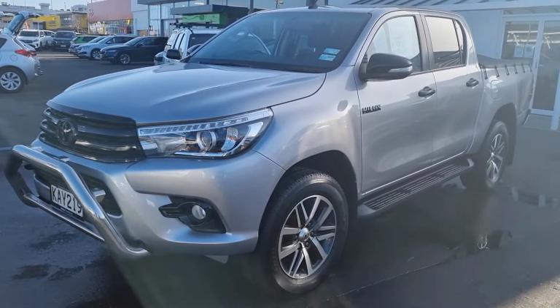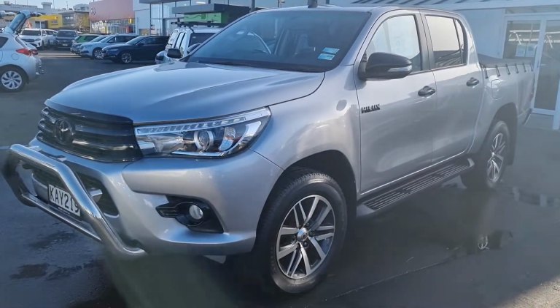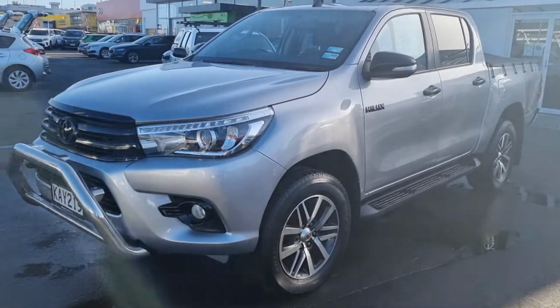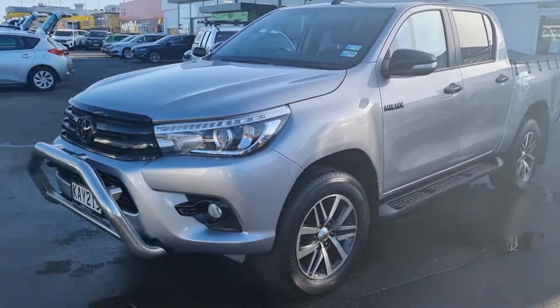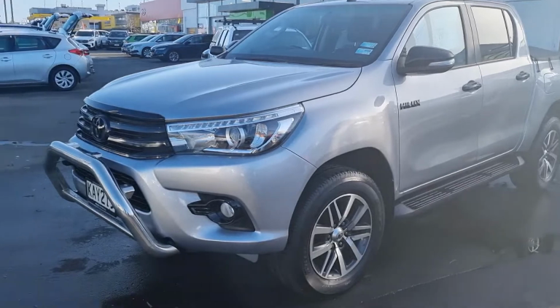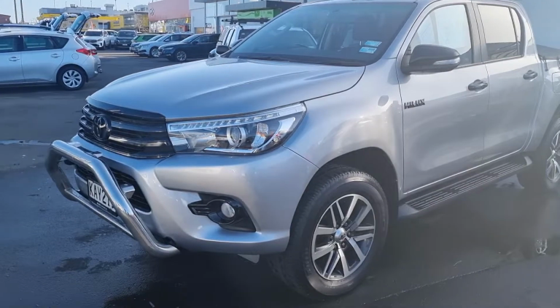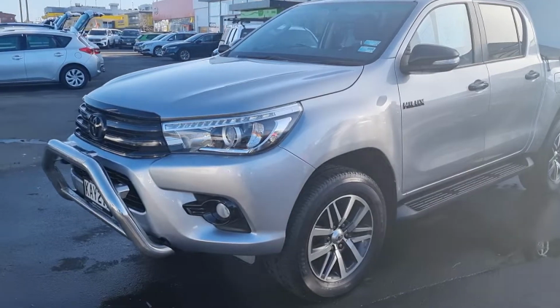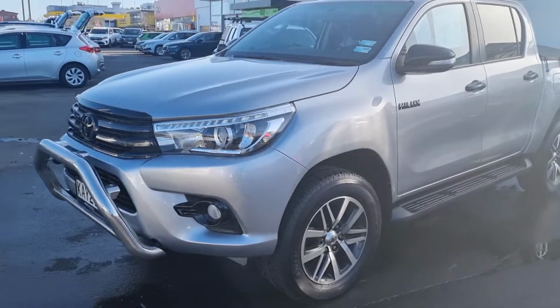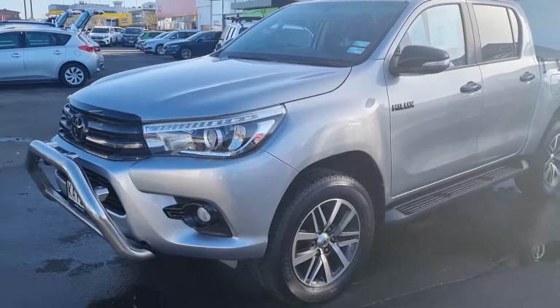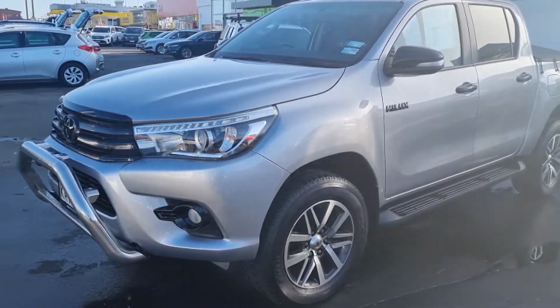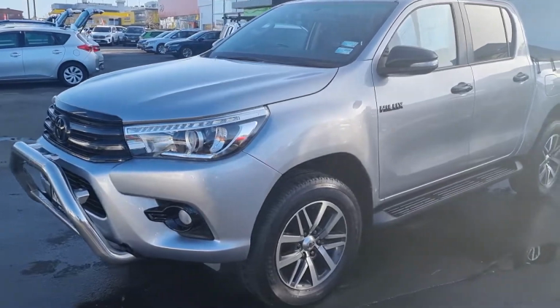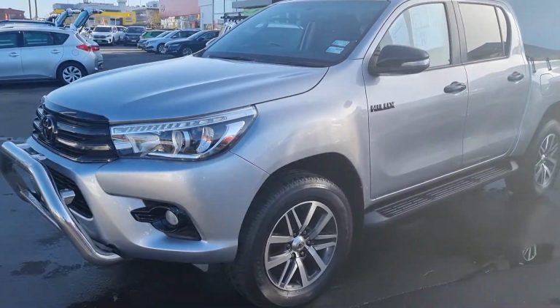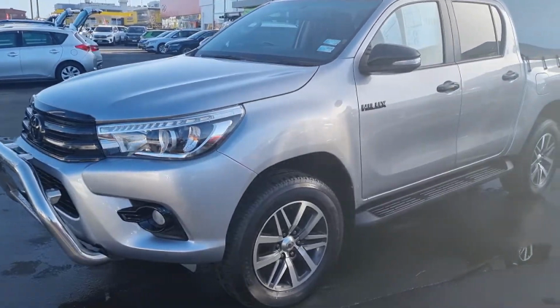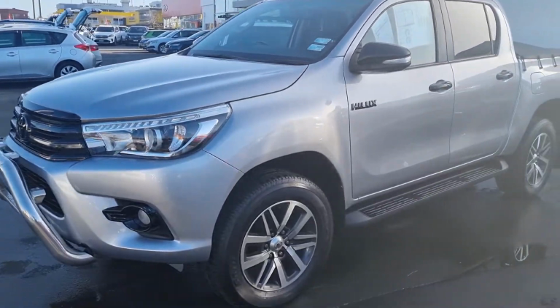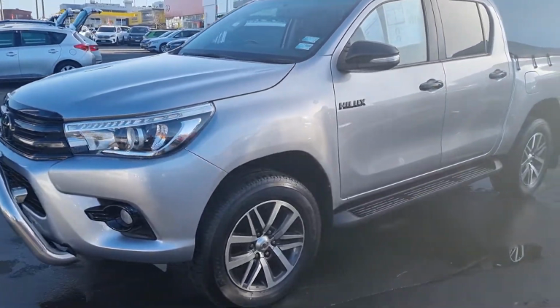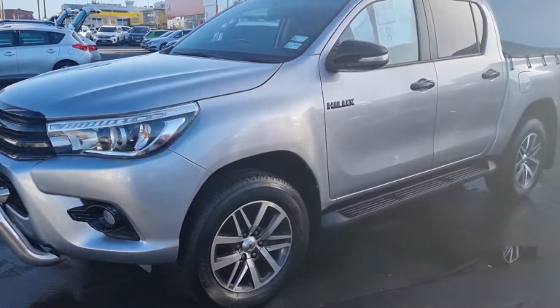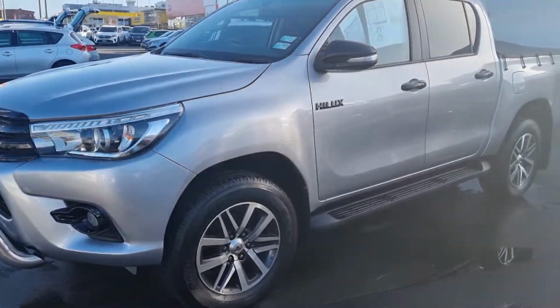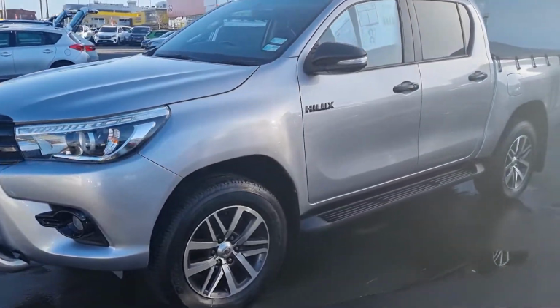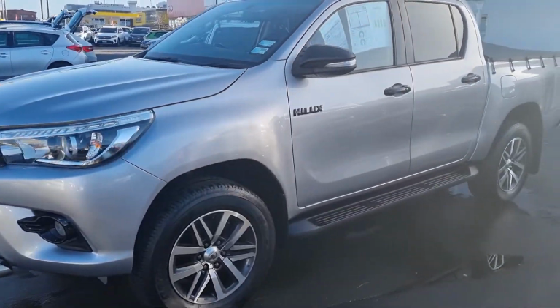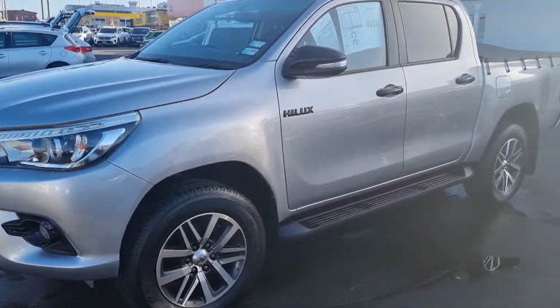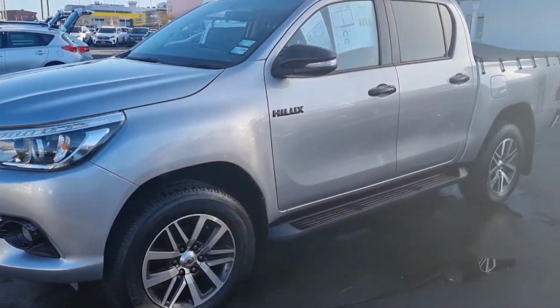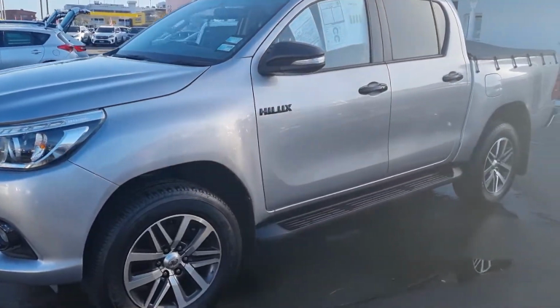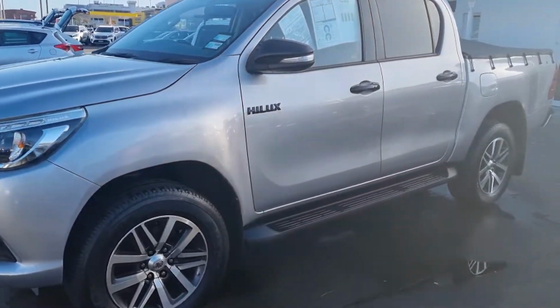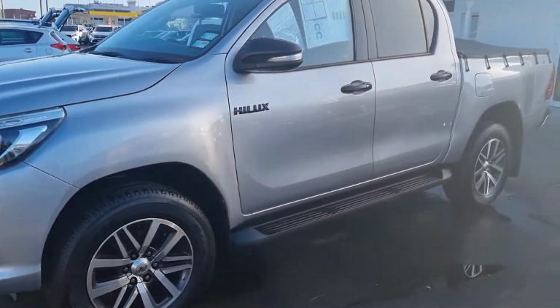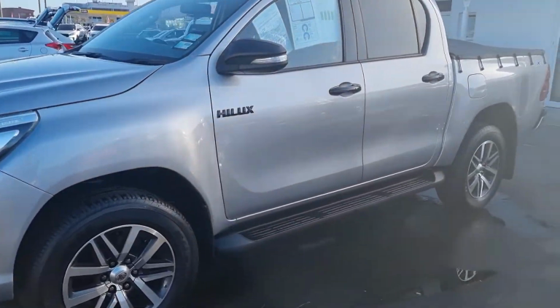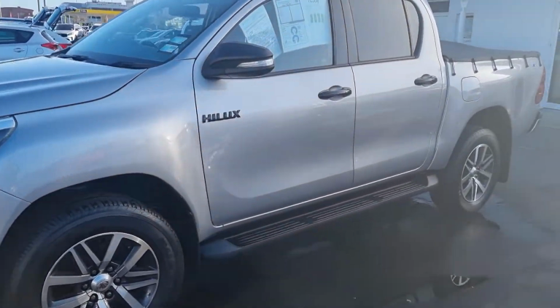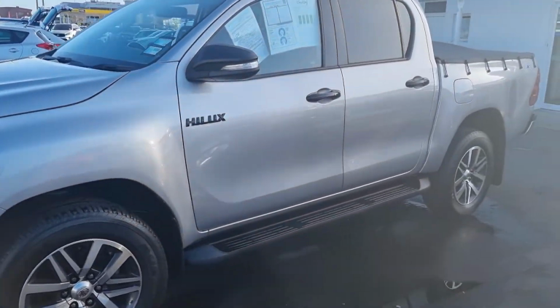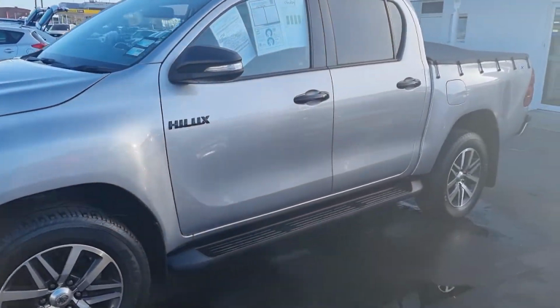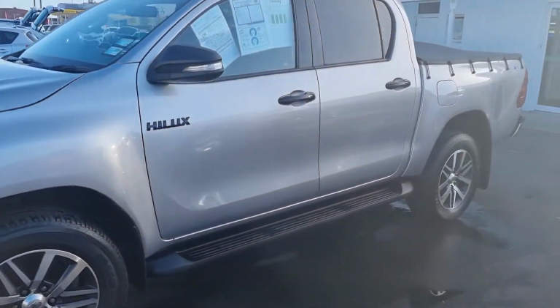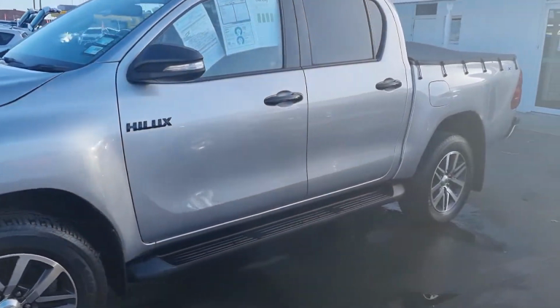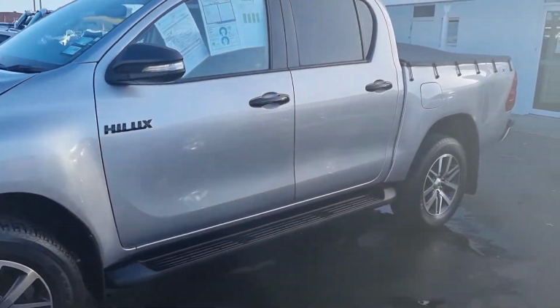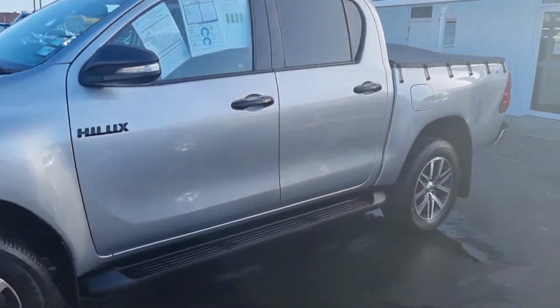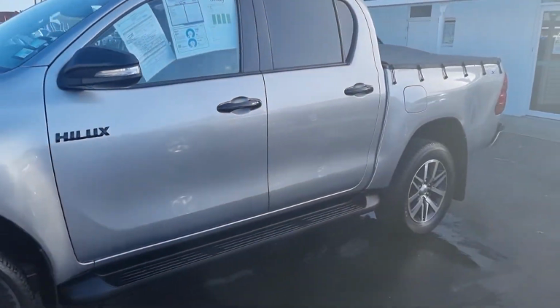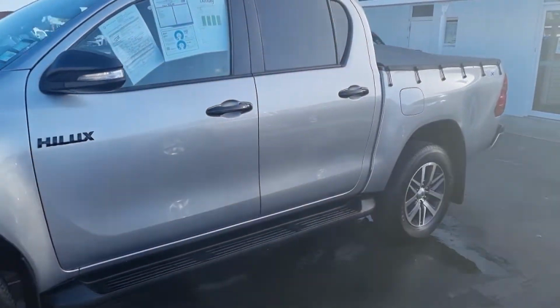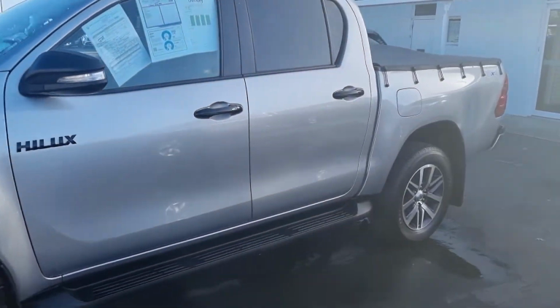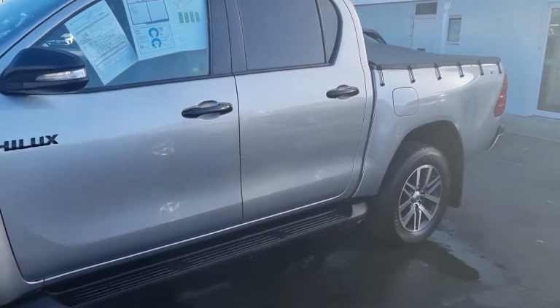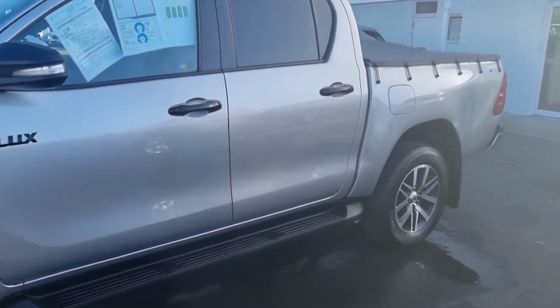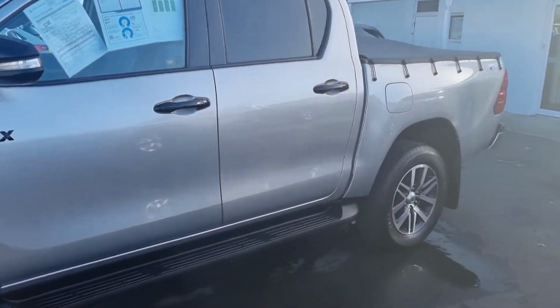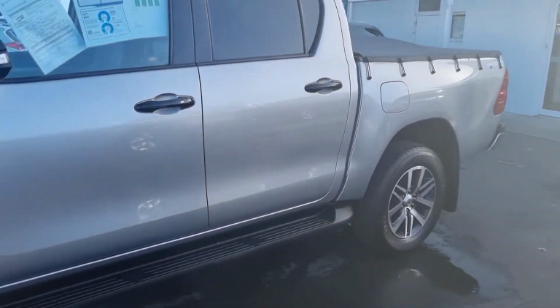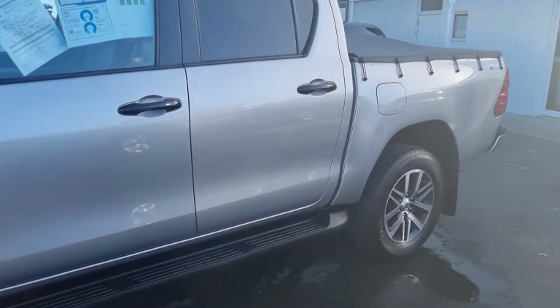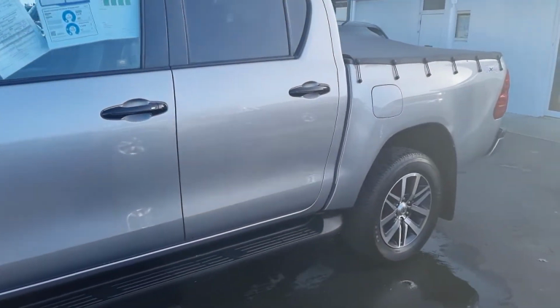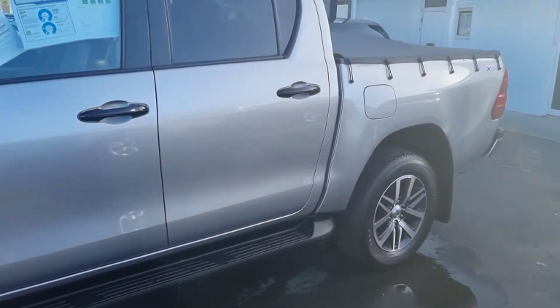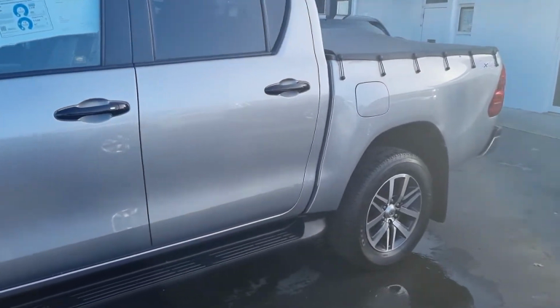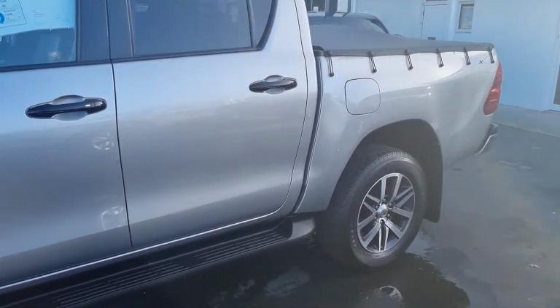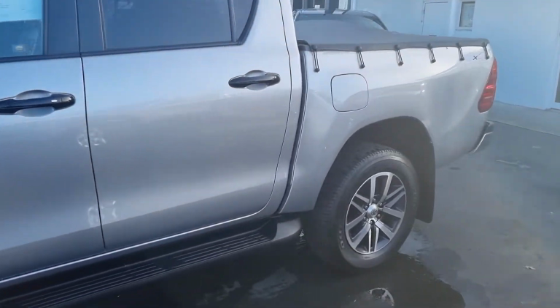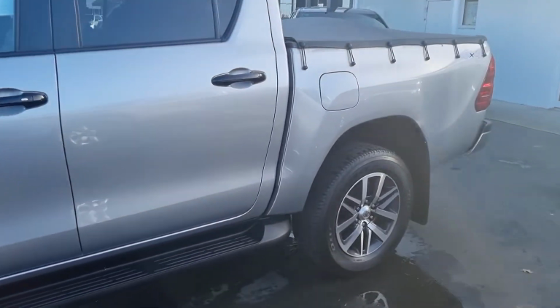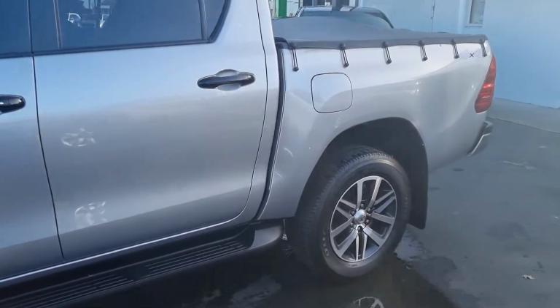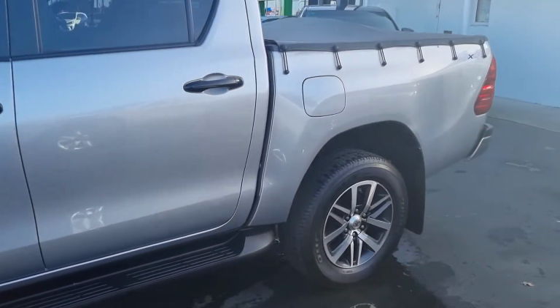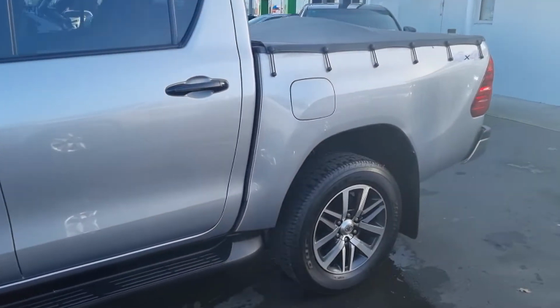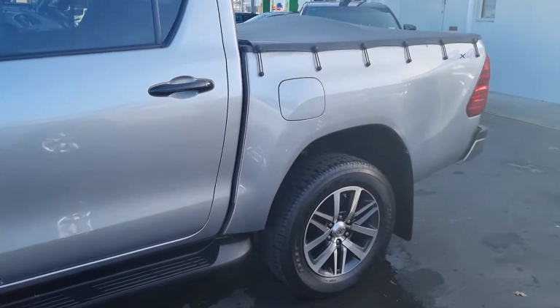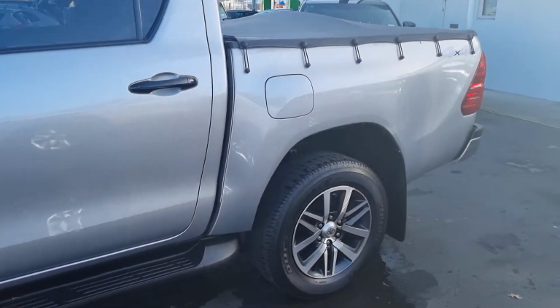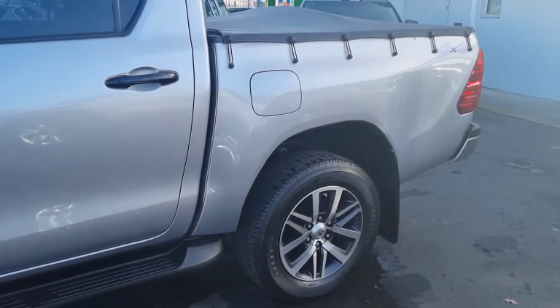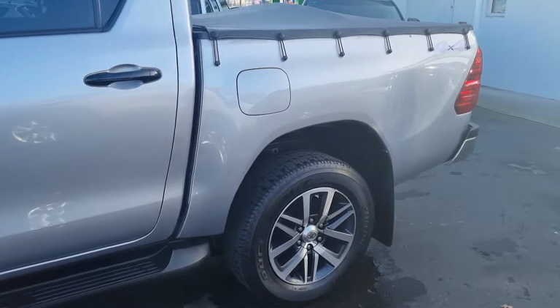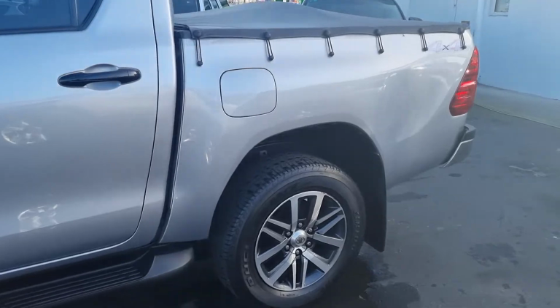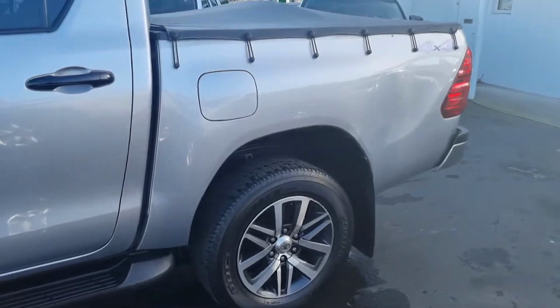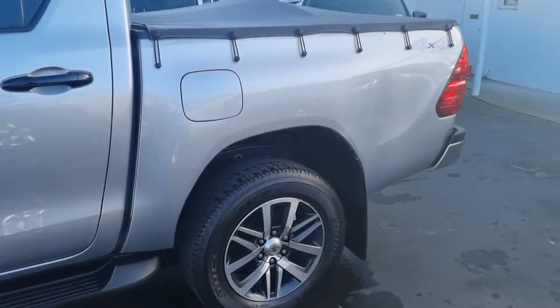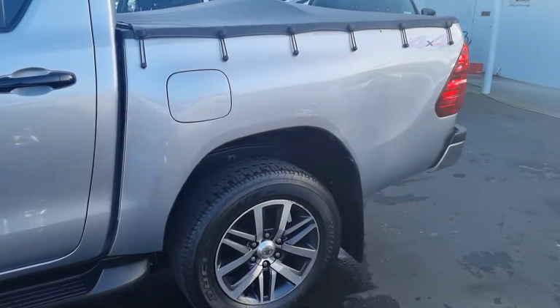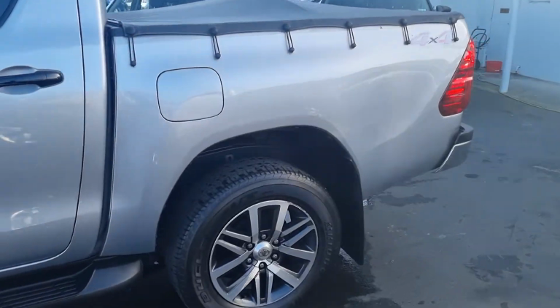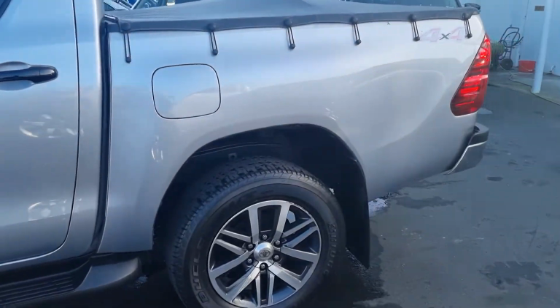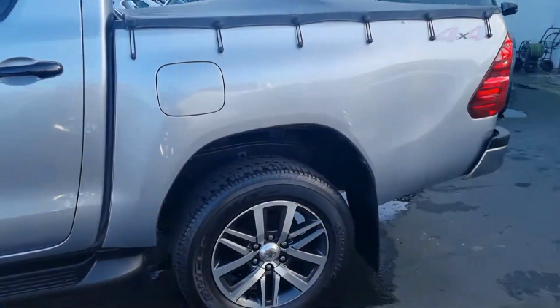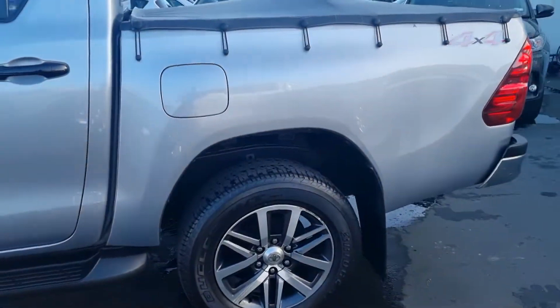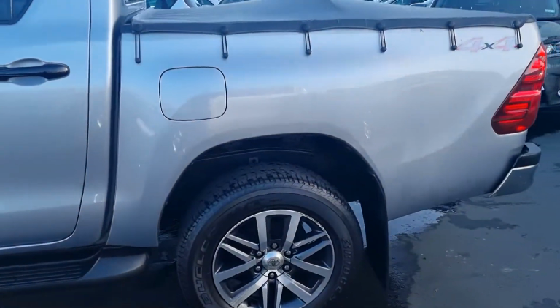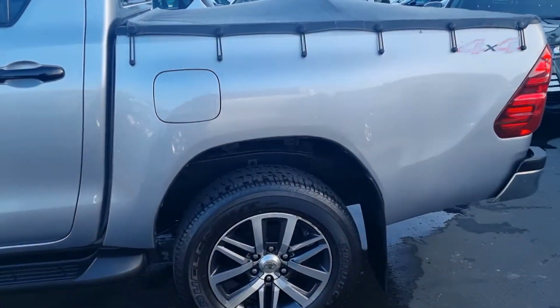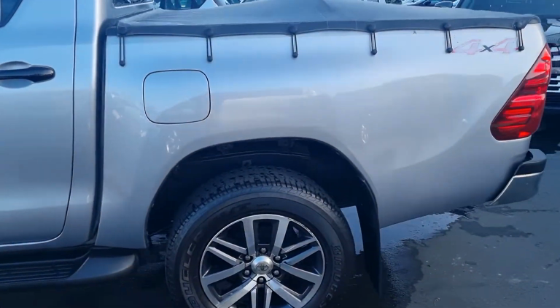This vehicle's been fitted with a nudge bar, alloys, tonneau cover and tow bar. Great looking Newton Silver.